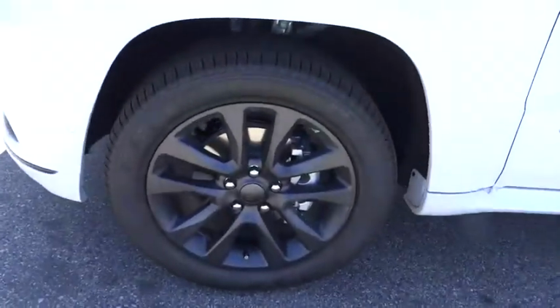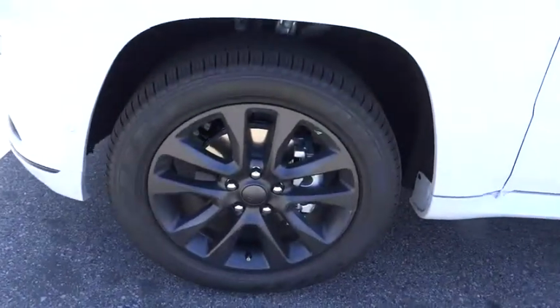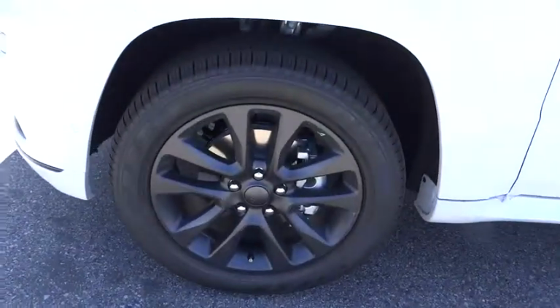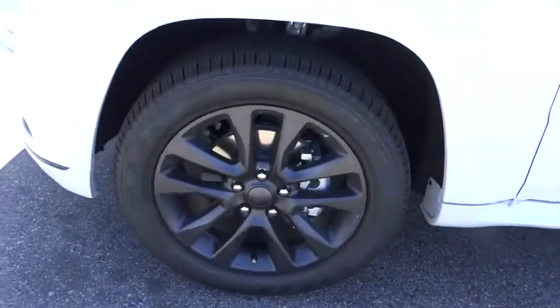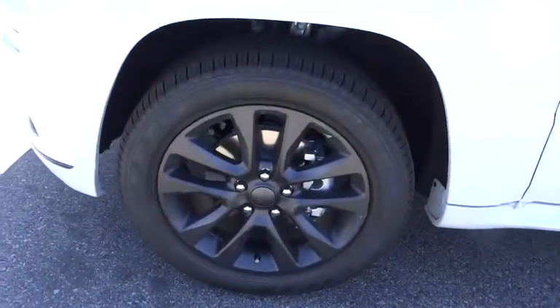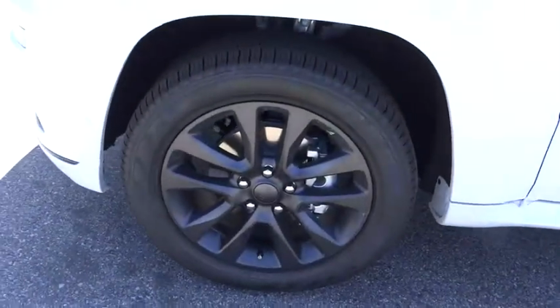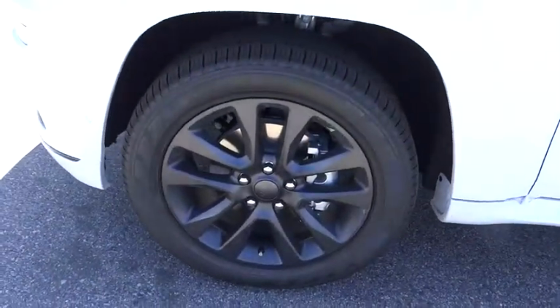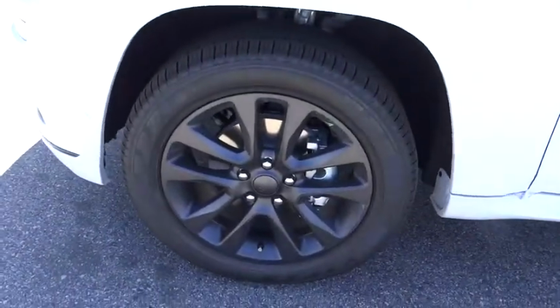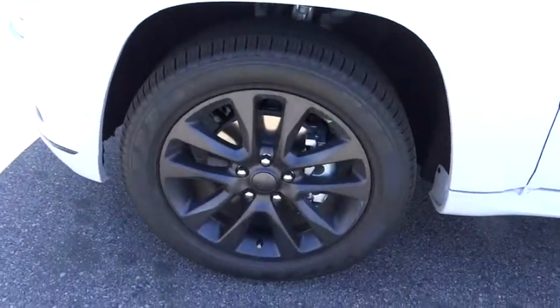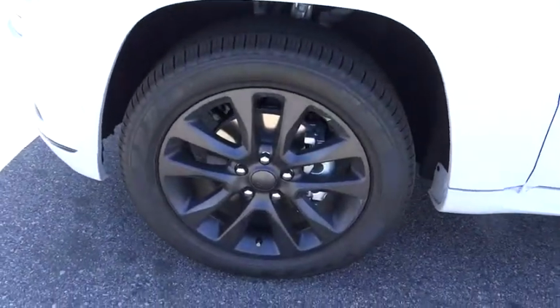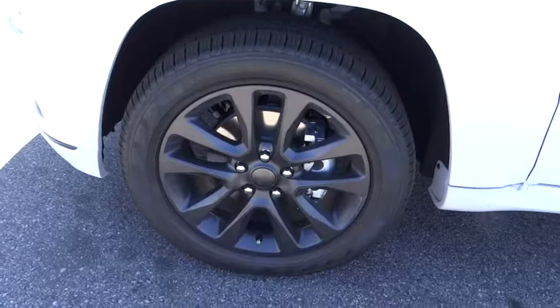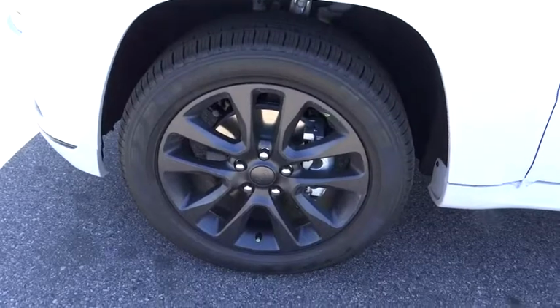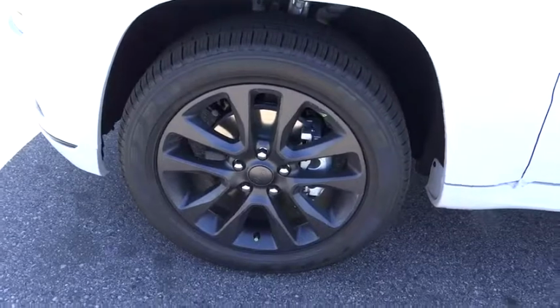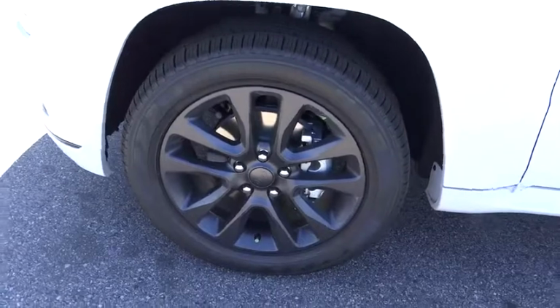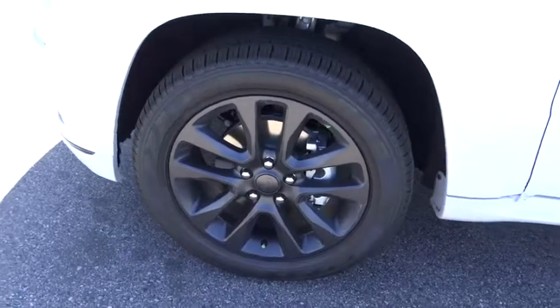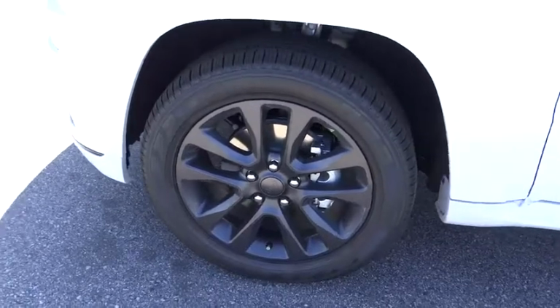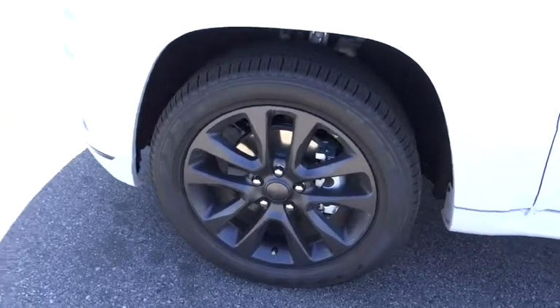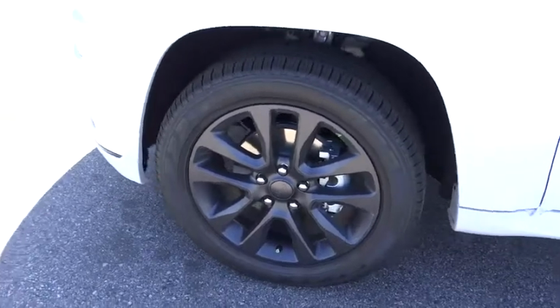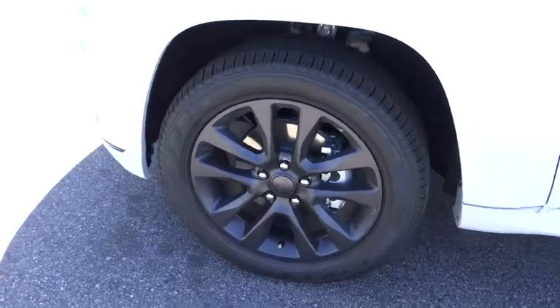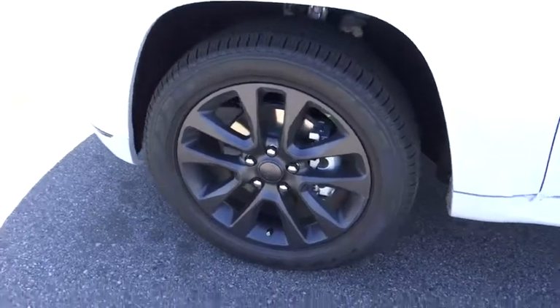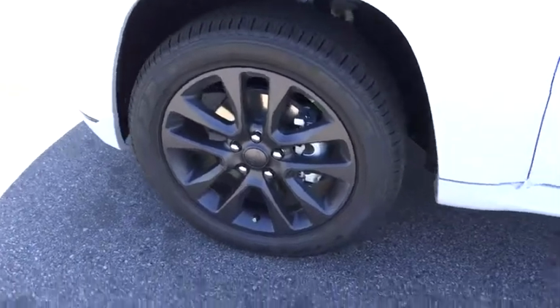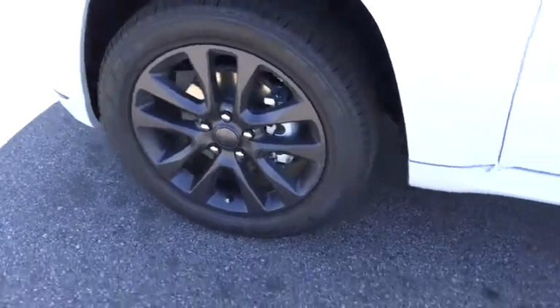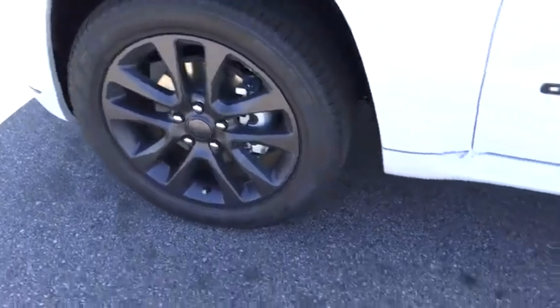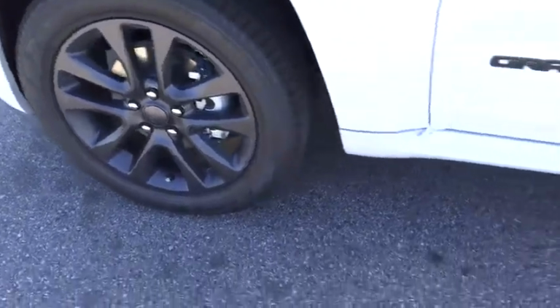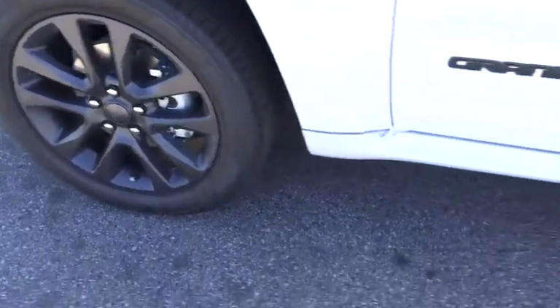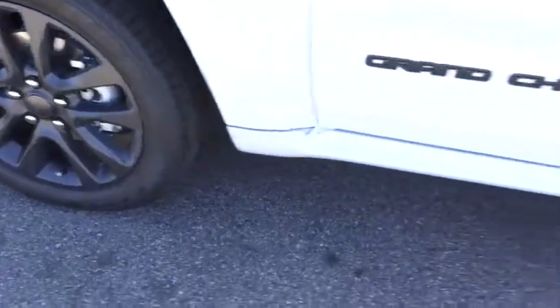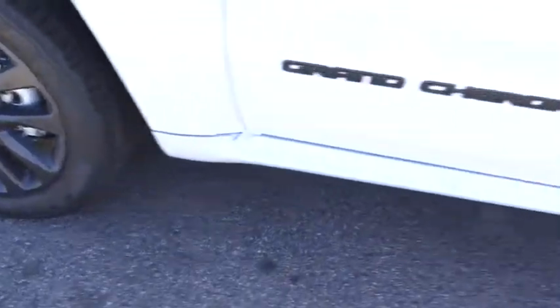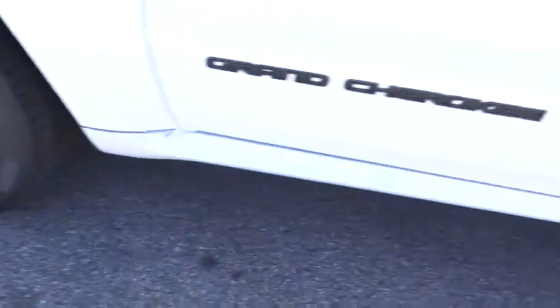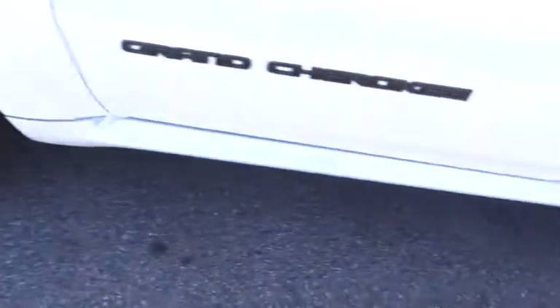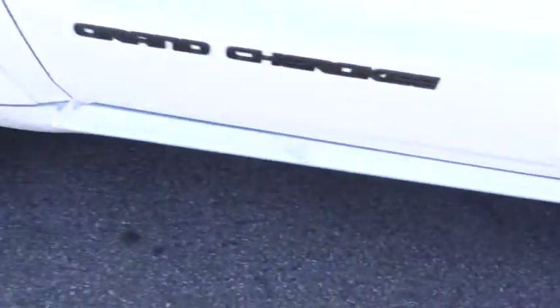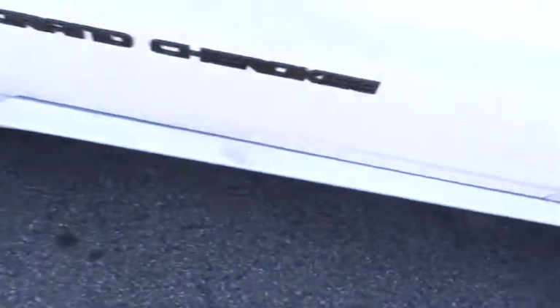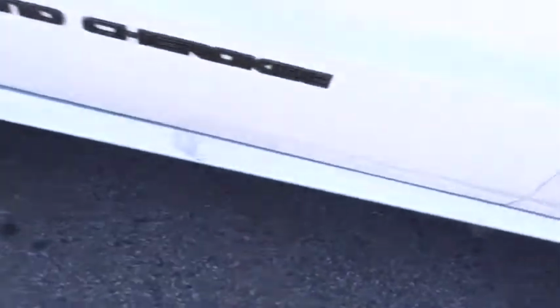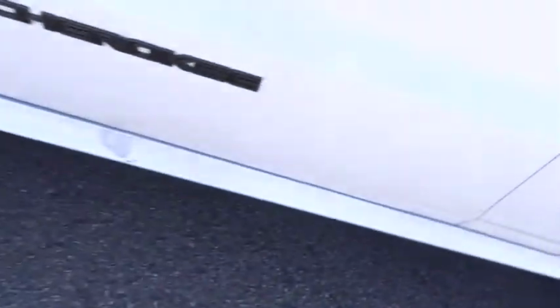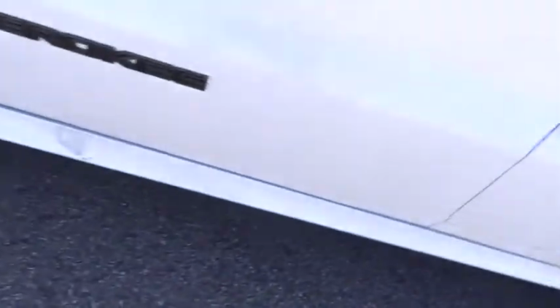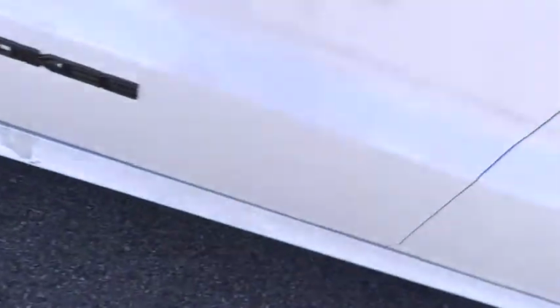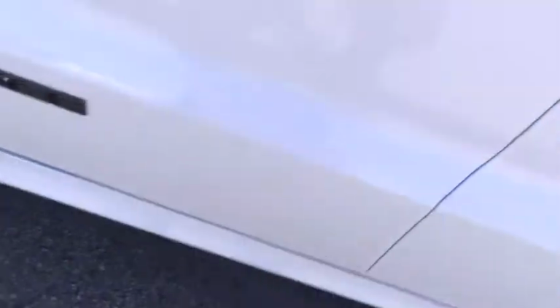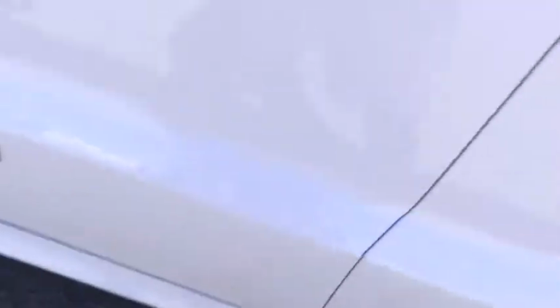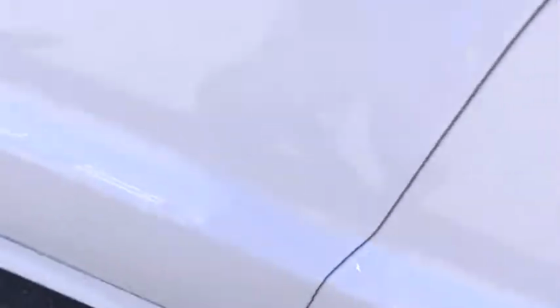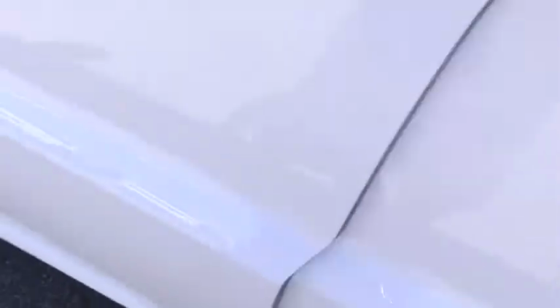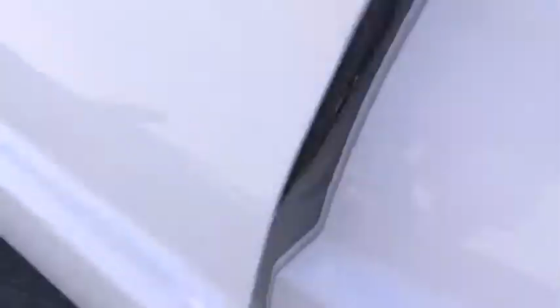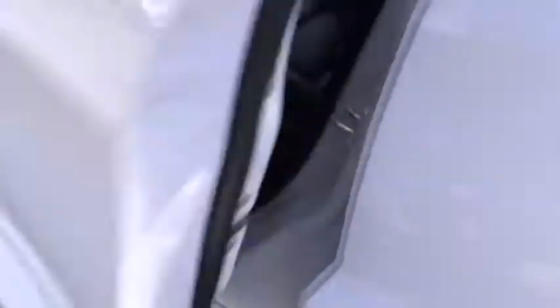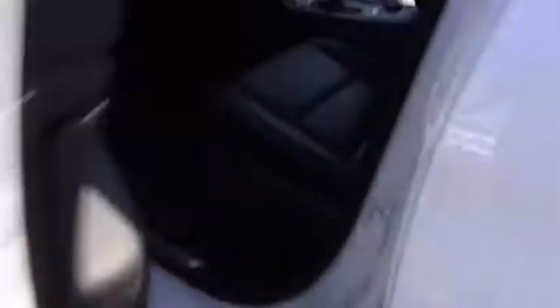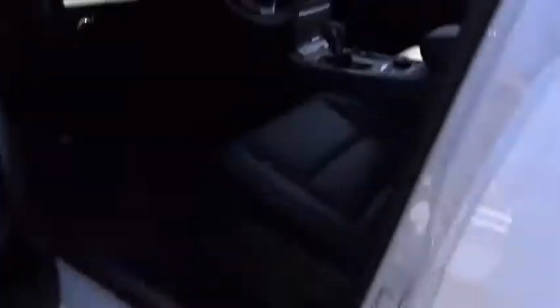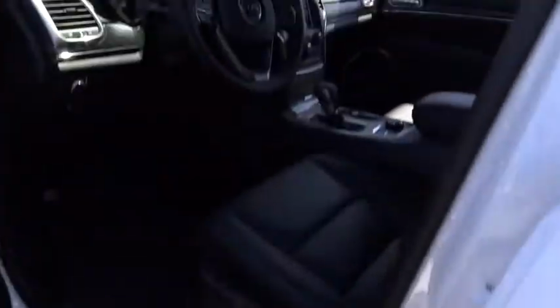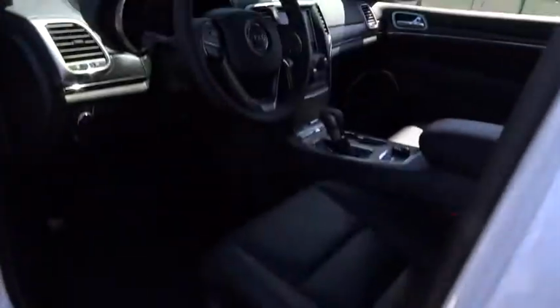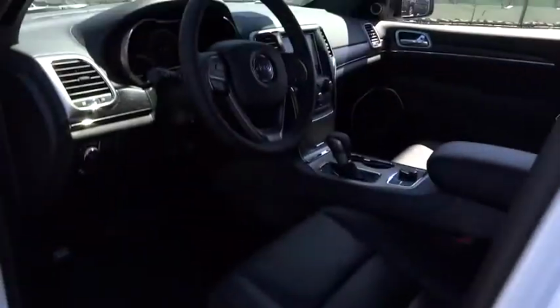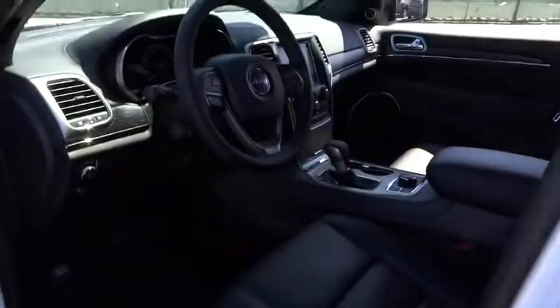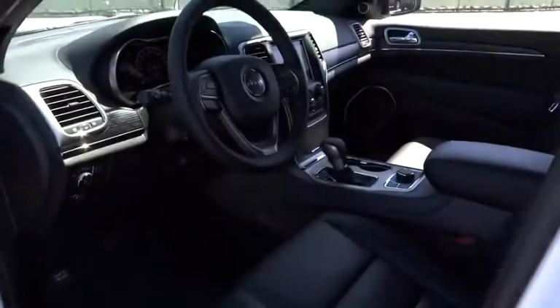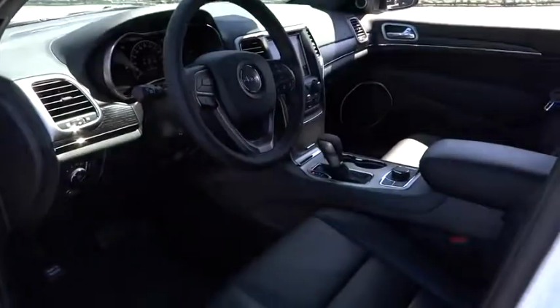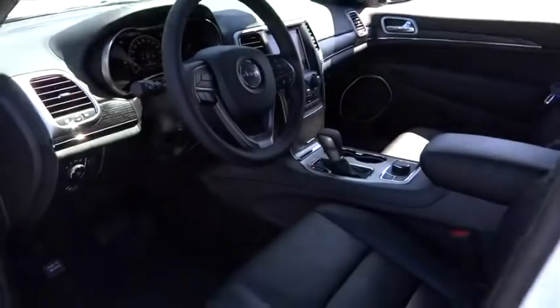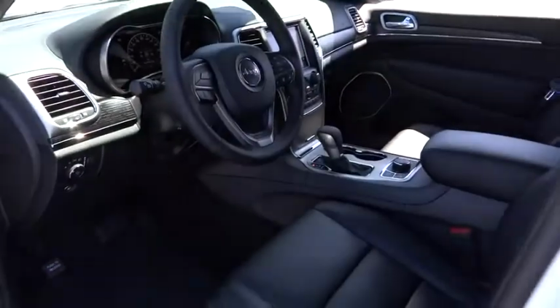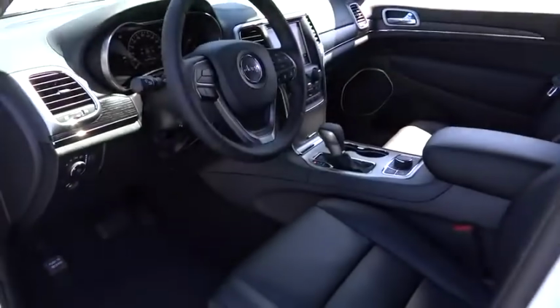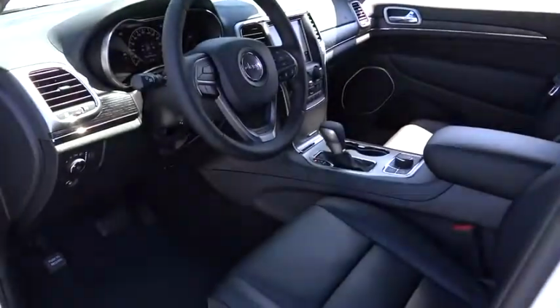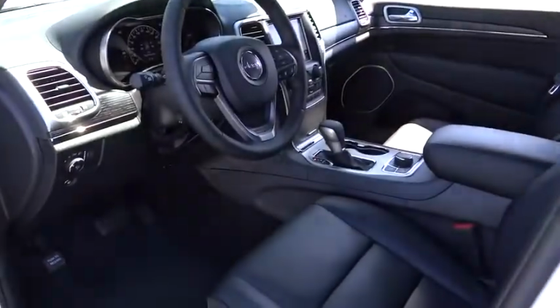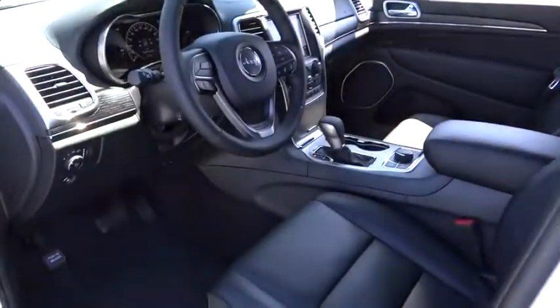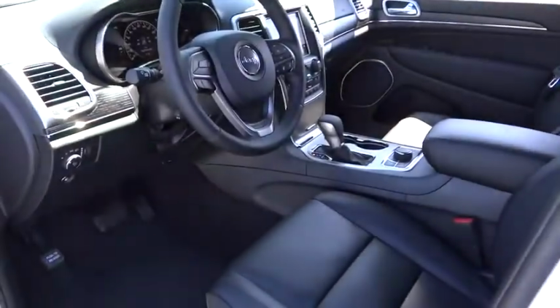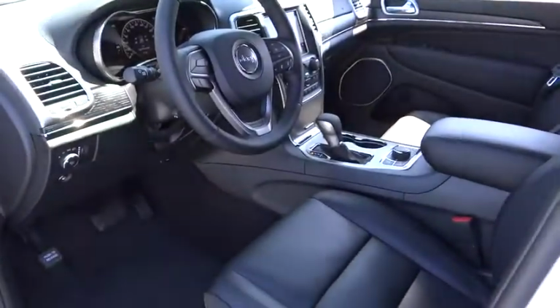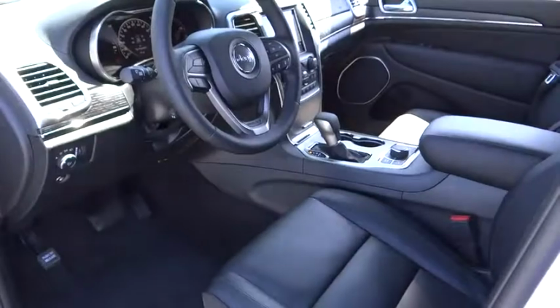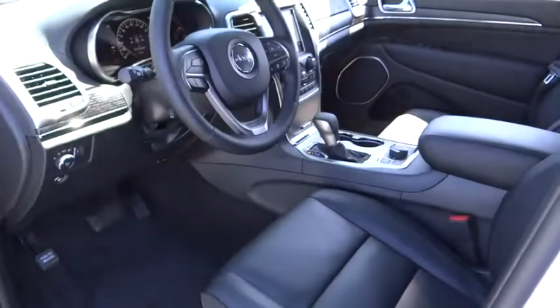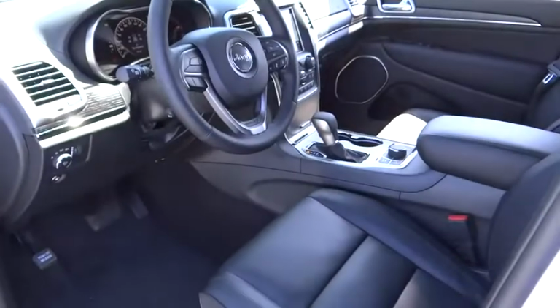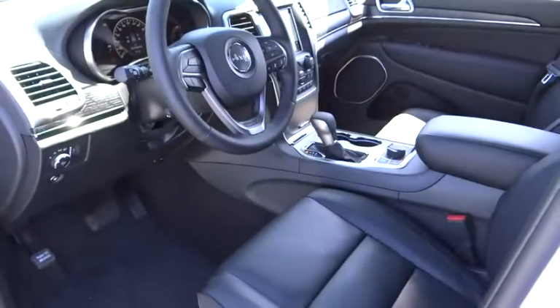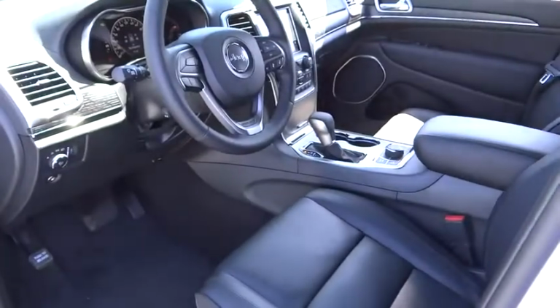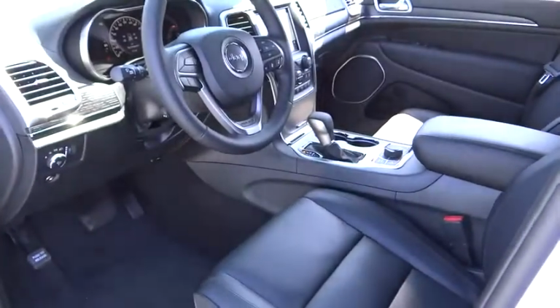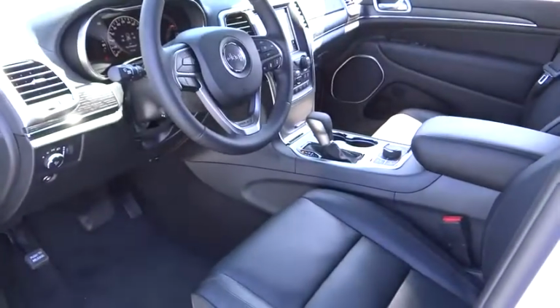Power steering, adjustable steering wheel, auto dimming rear view mirror, aluminum wheels, keyless start, four-wheel disc brakes, floor mats.